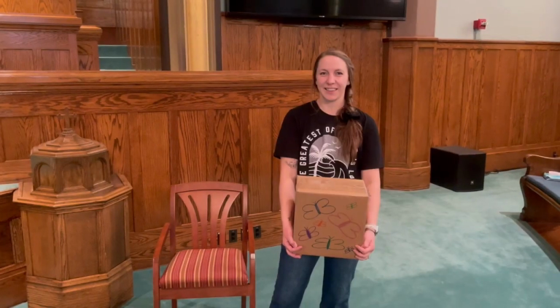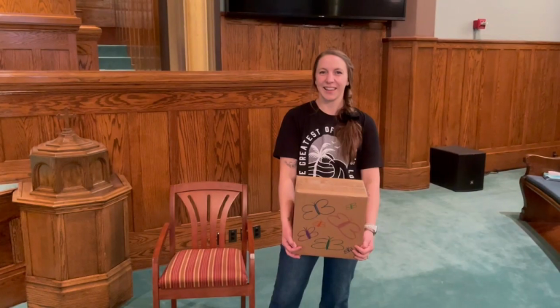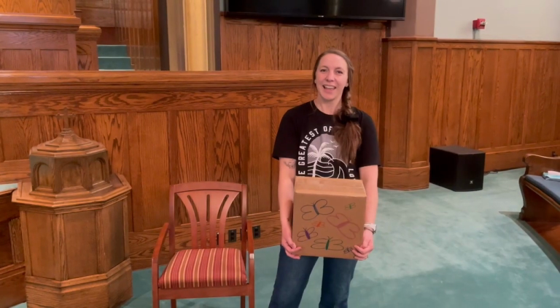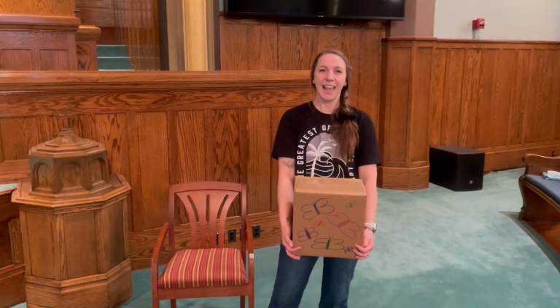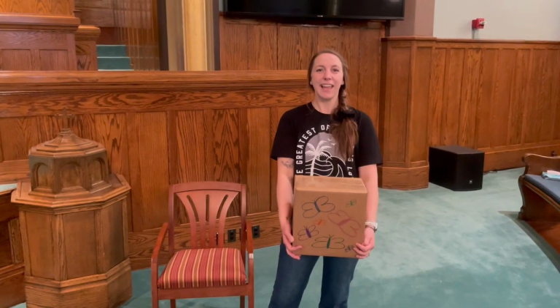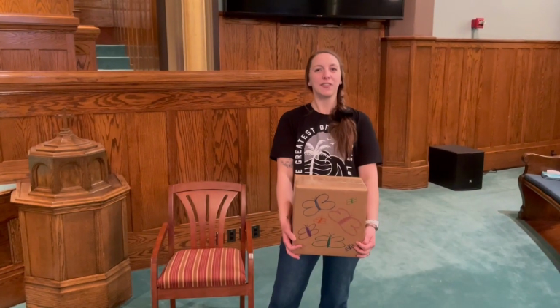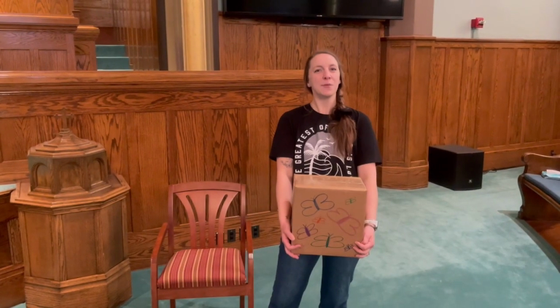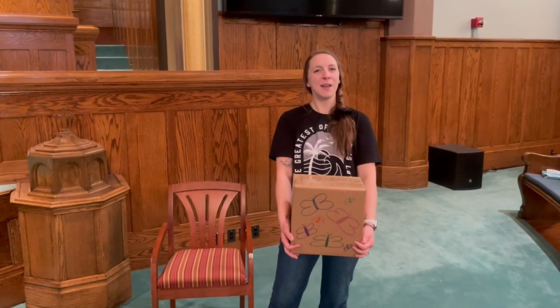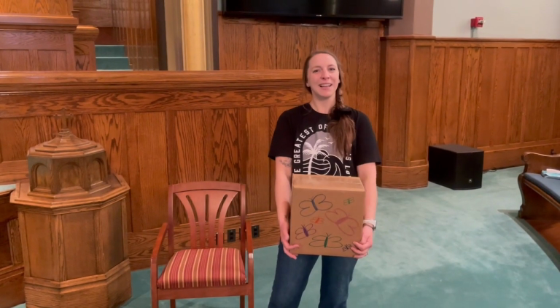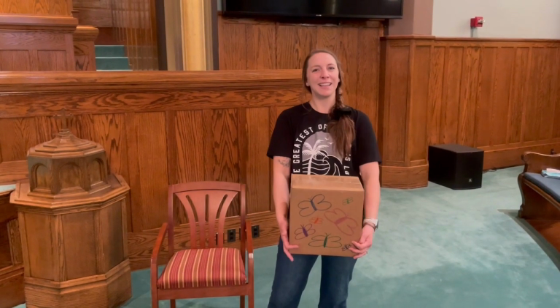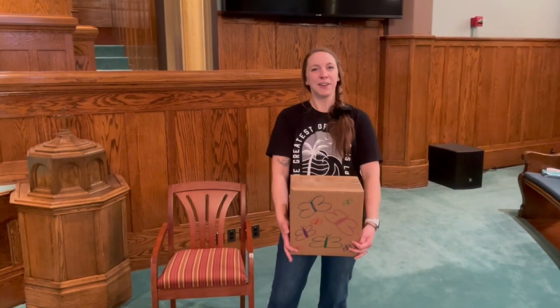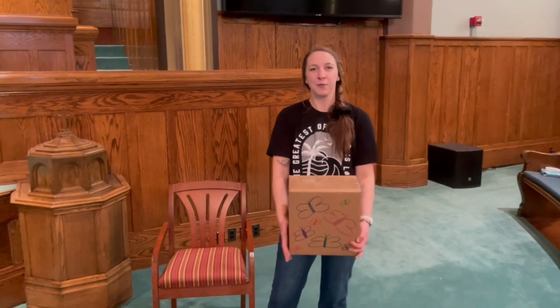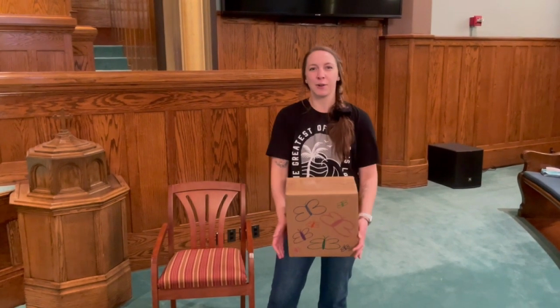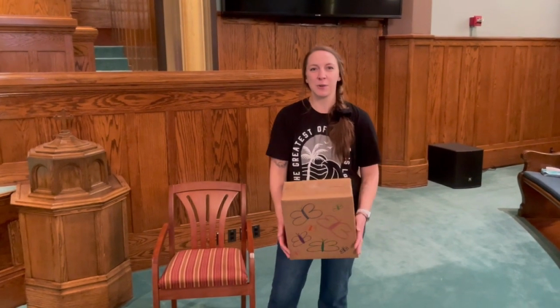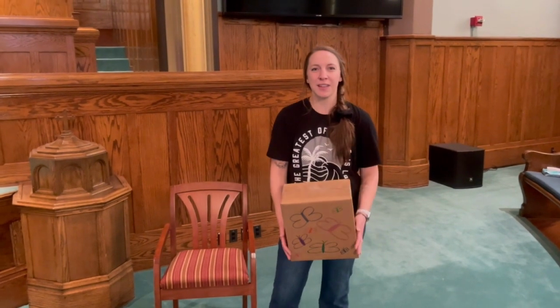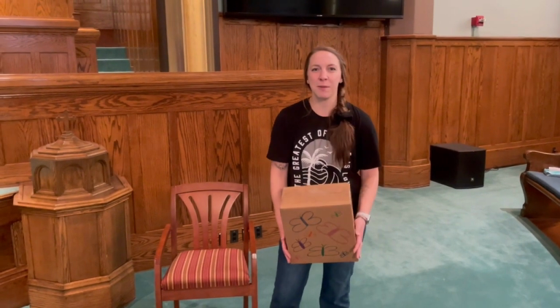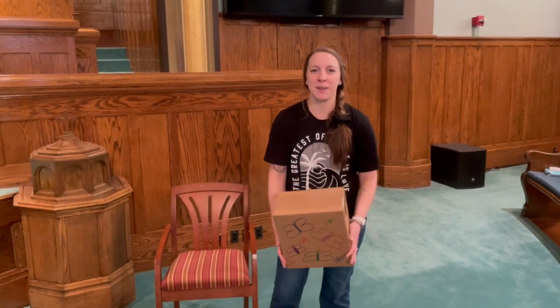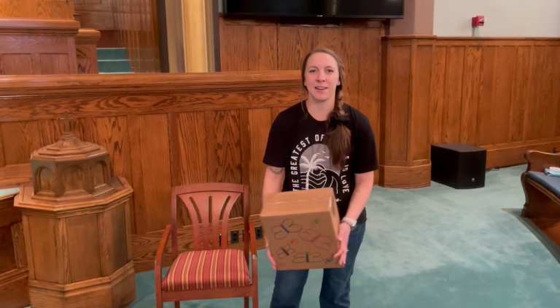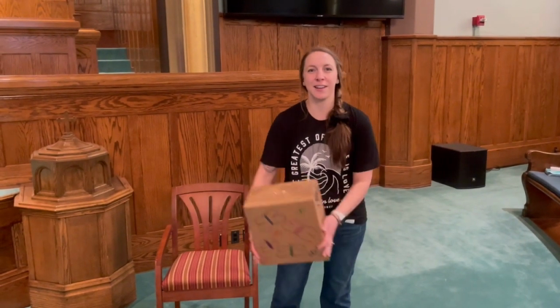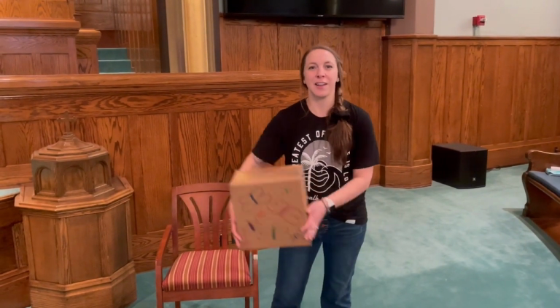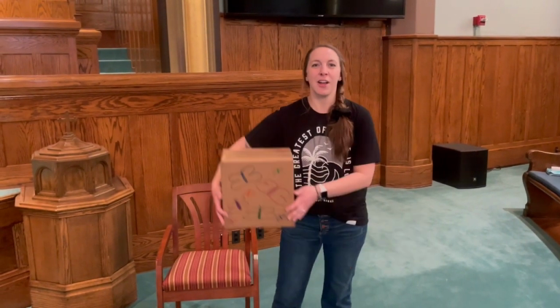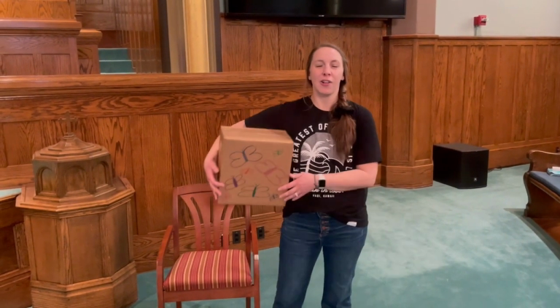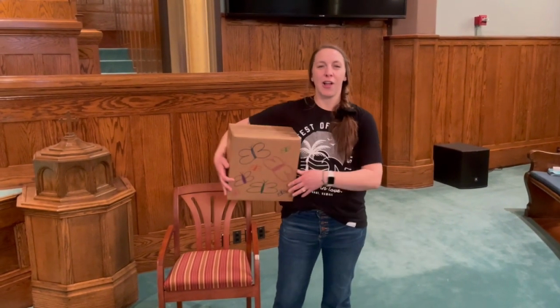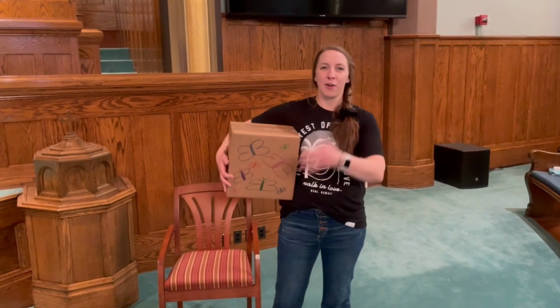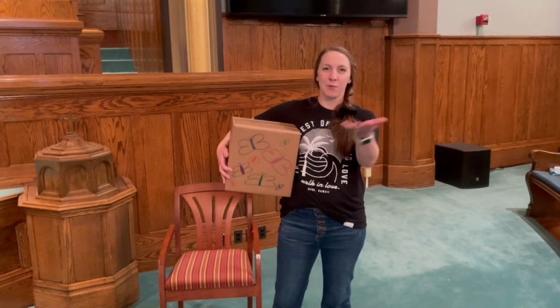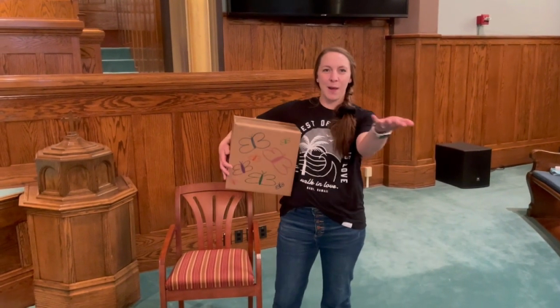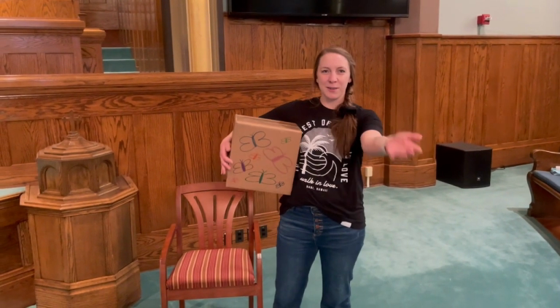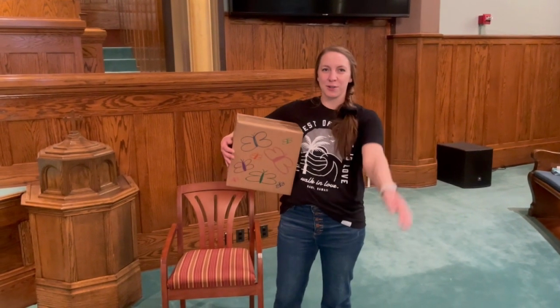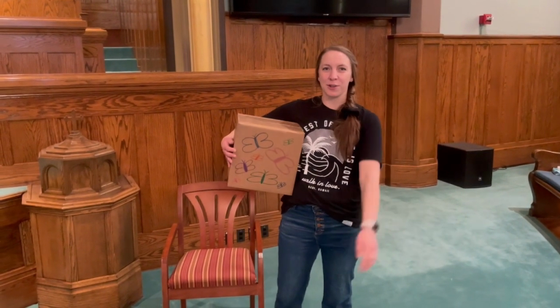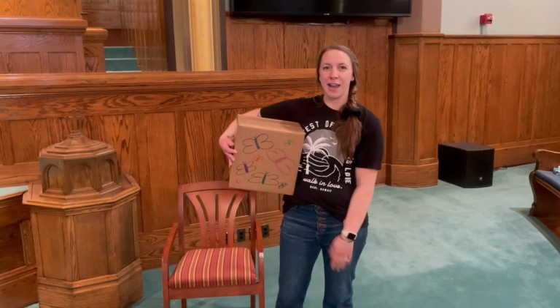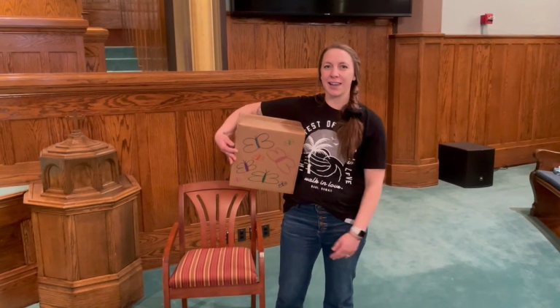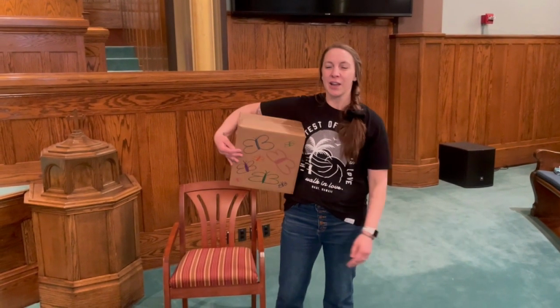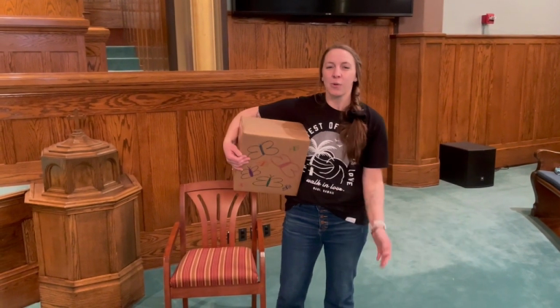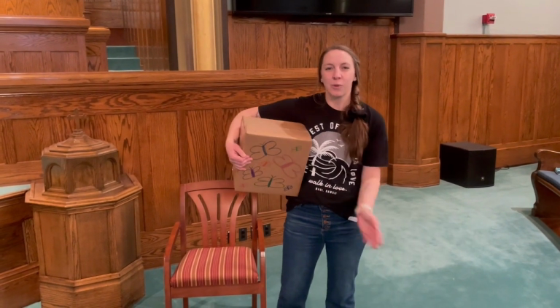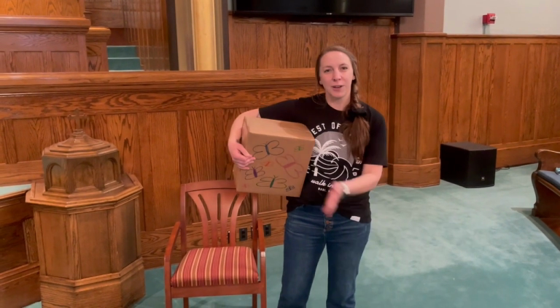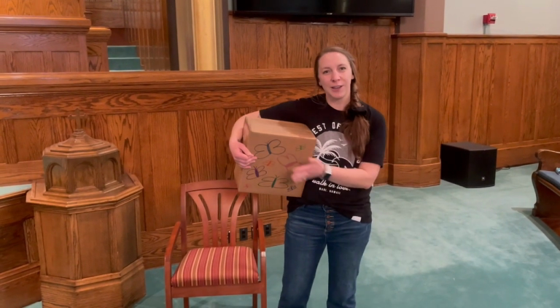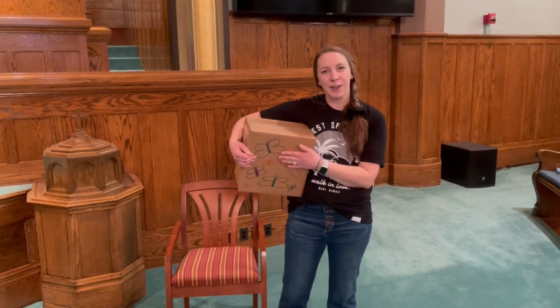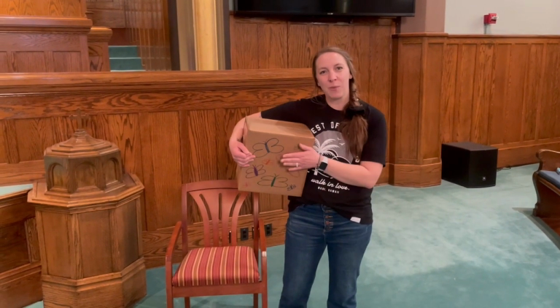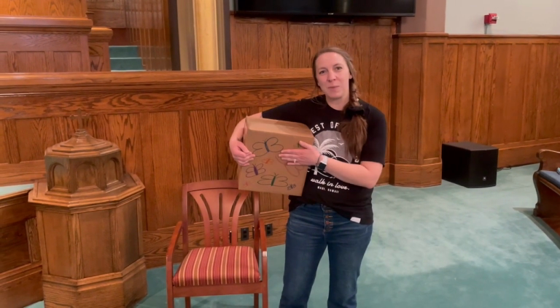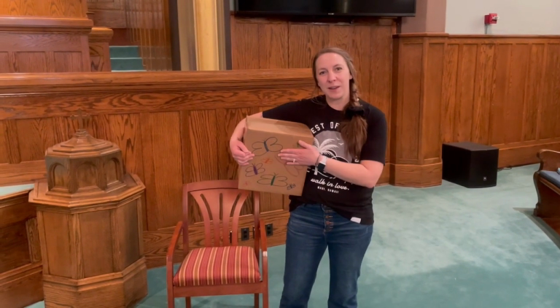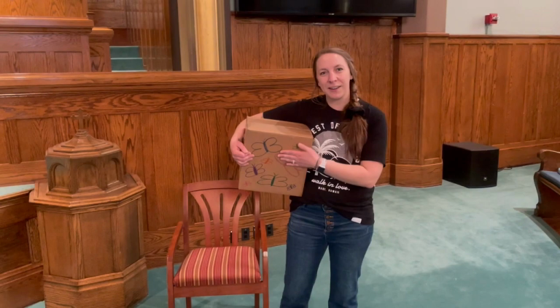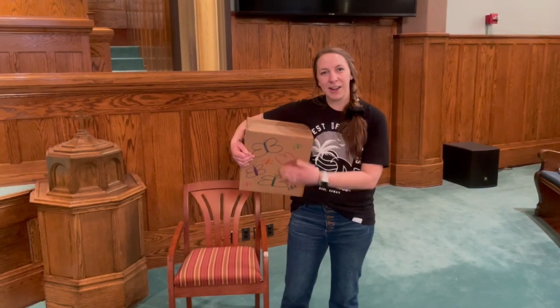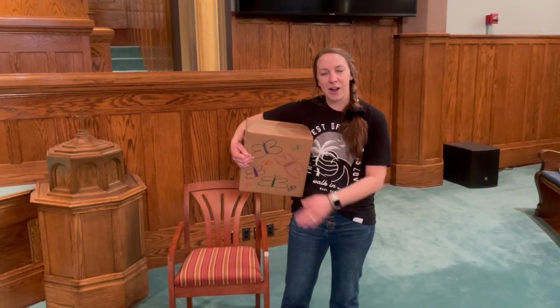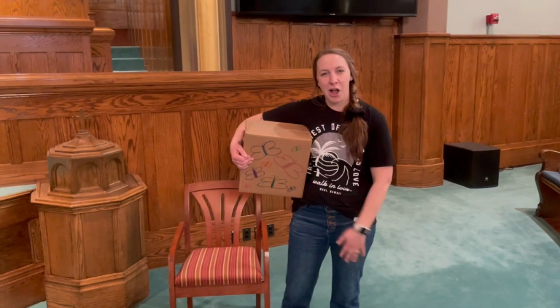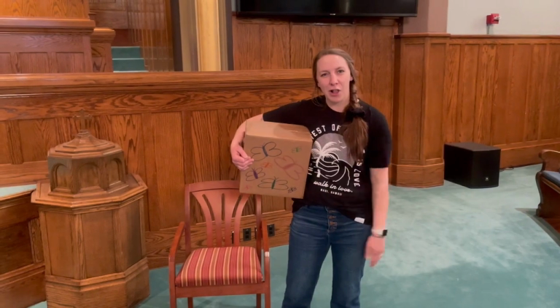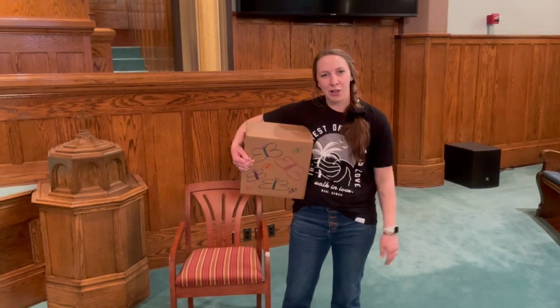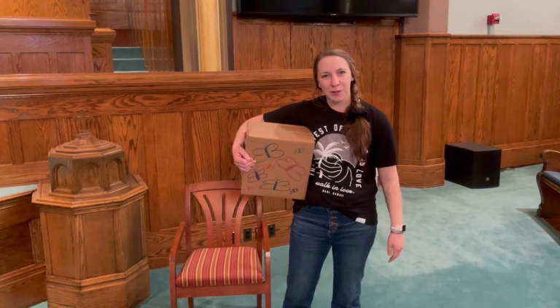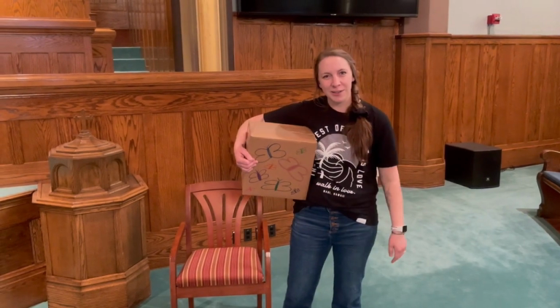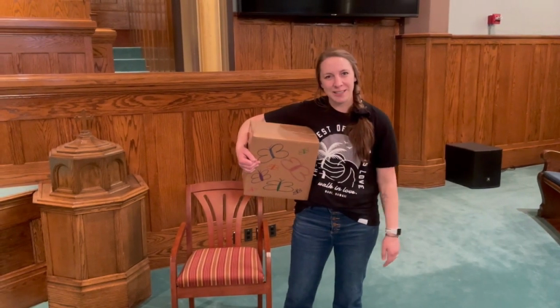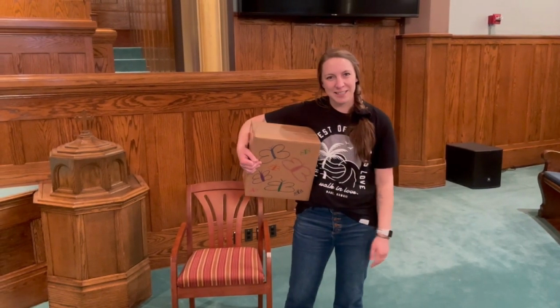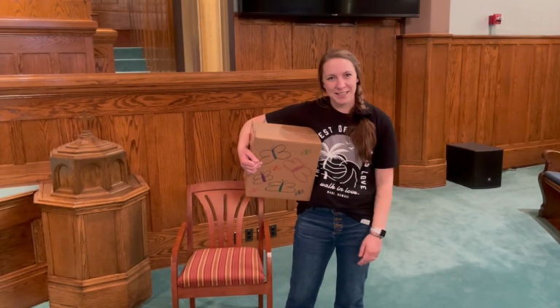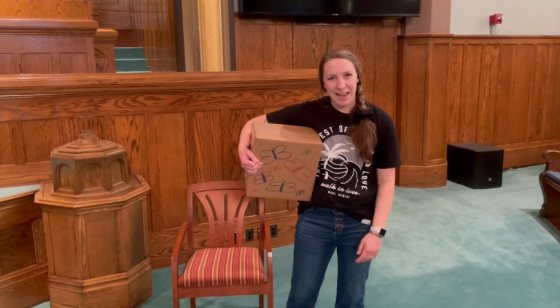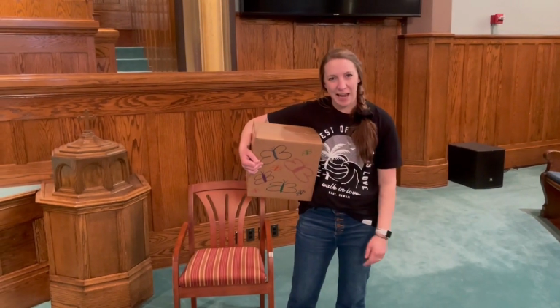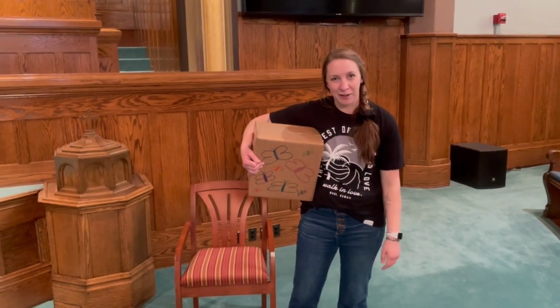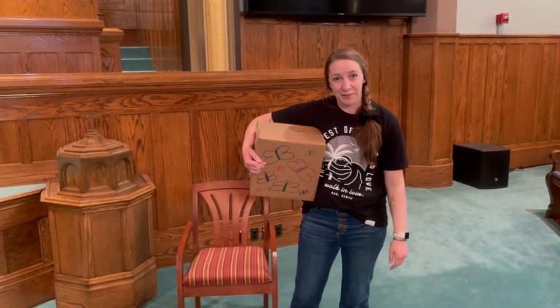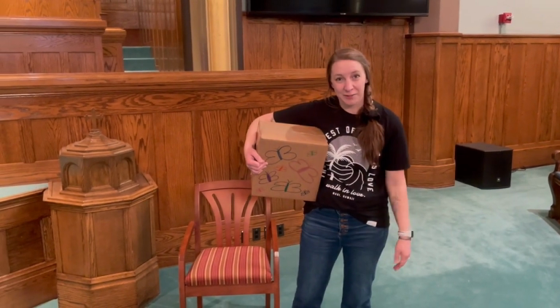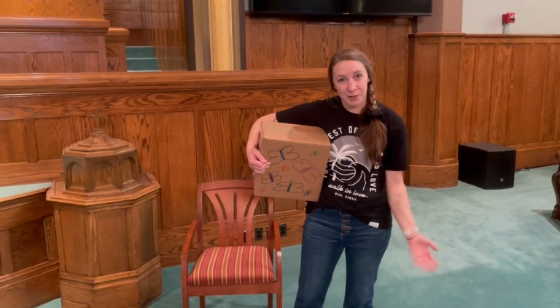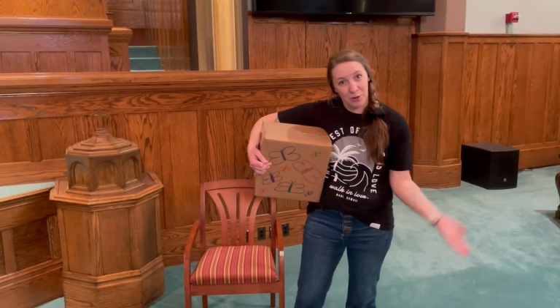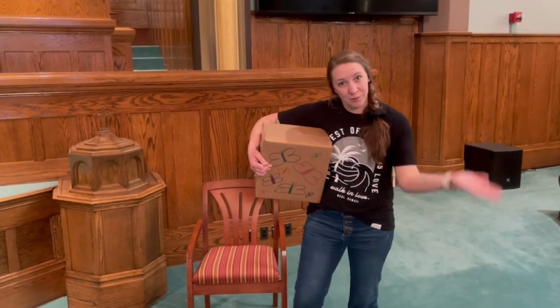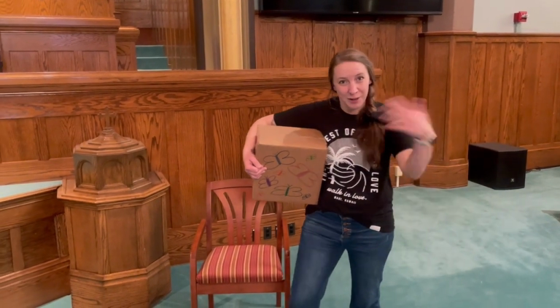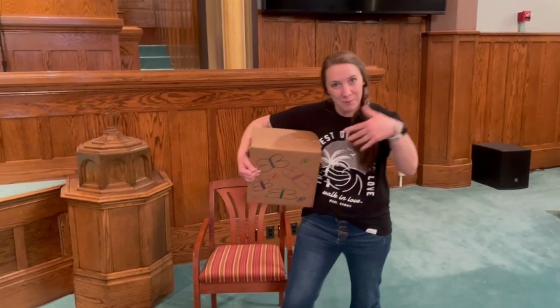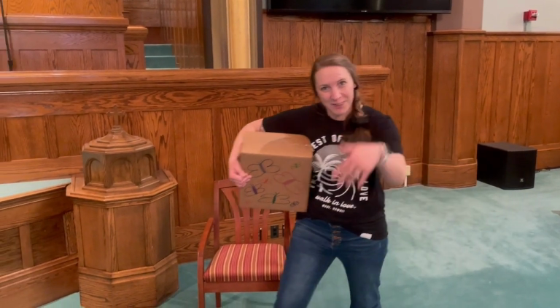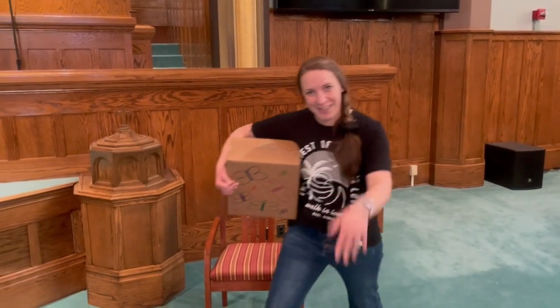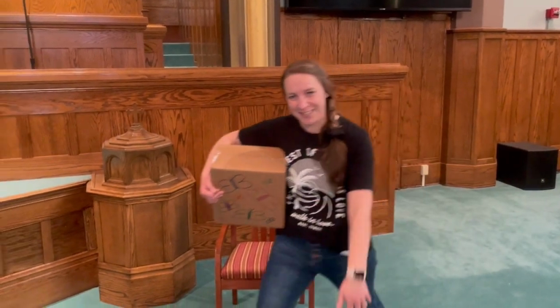Hey everybody, Rose Koepp here along with Pastor Greg. We're going to go bury our alleluias today, so come with us.